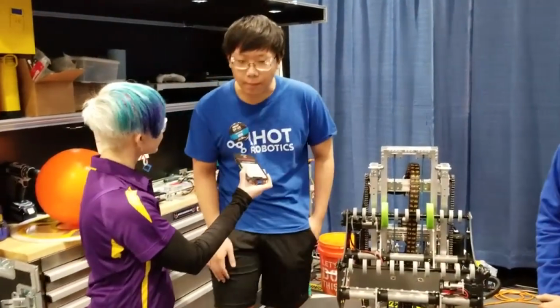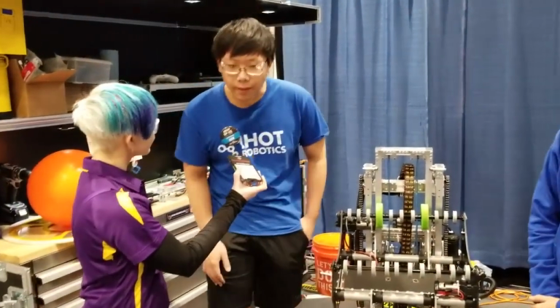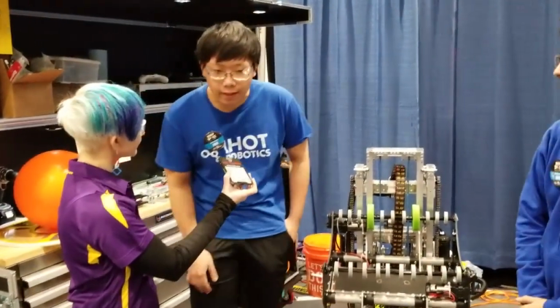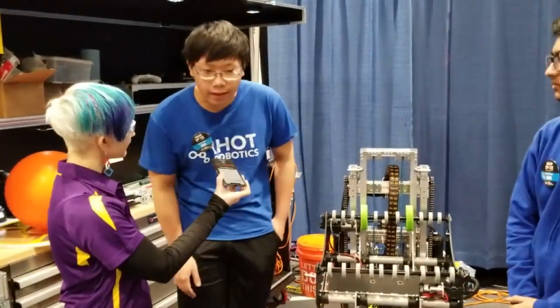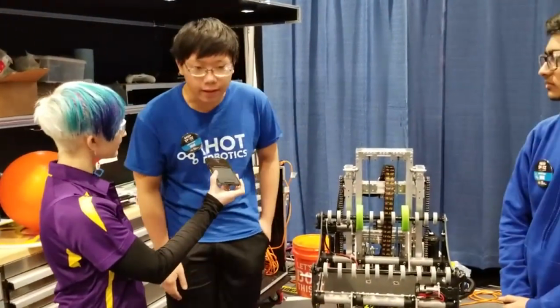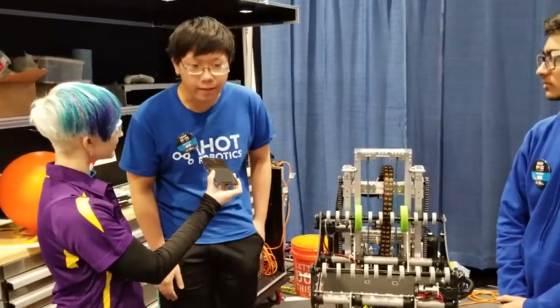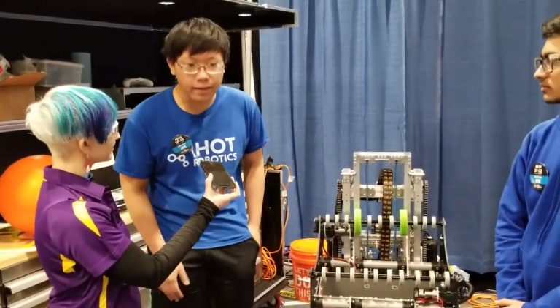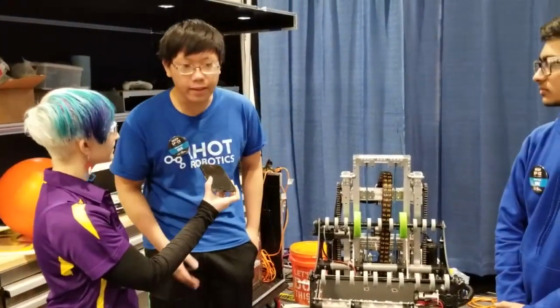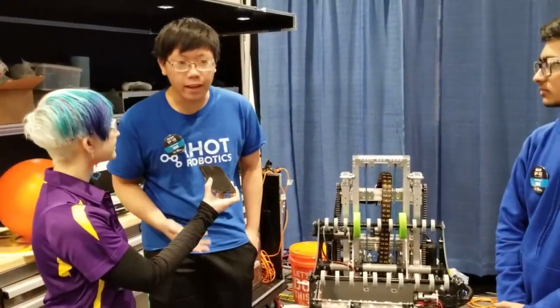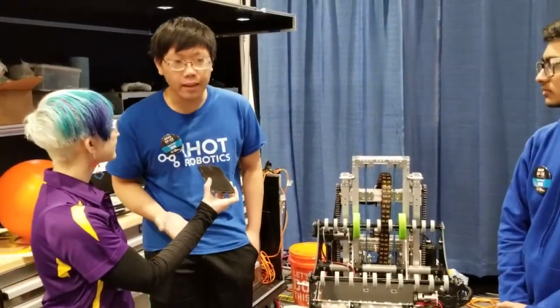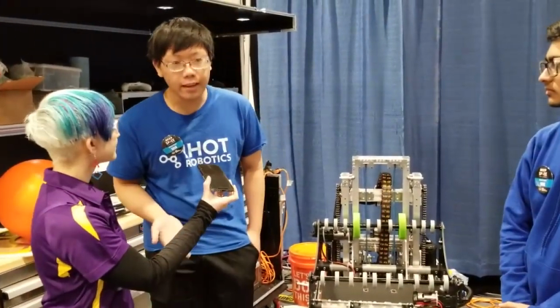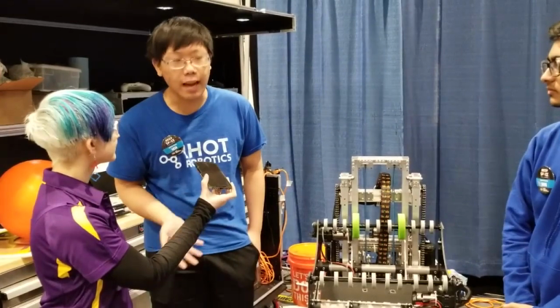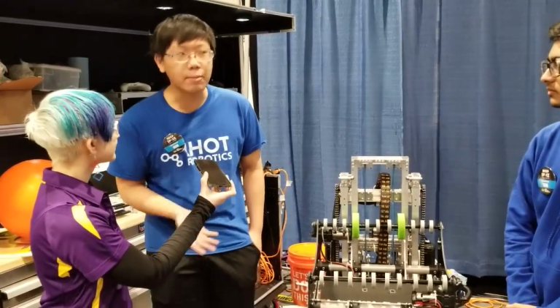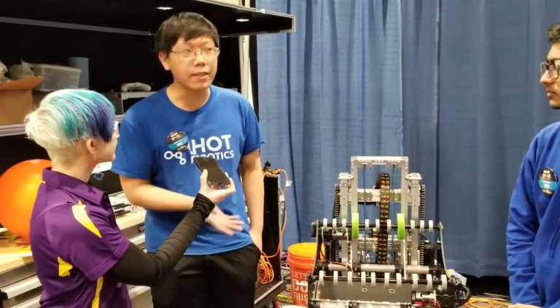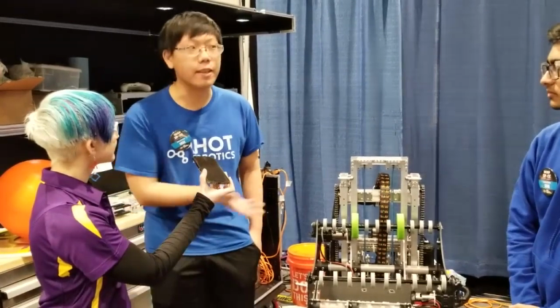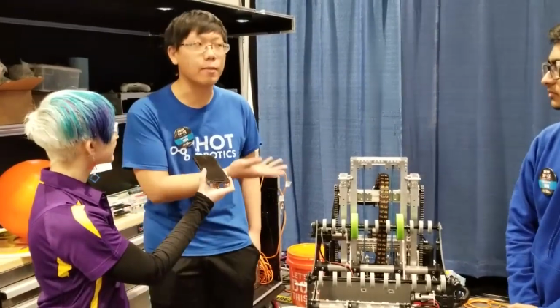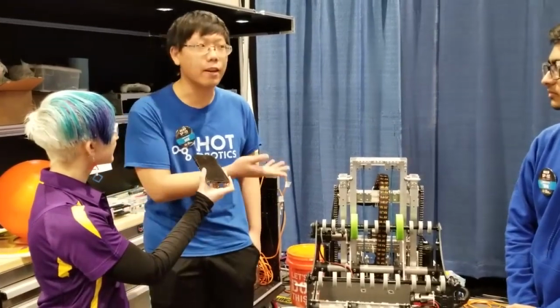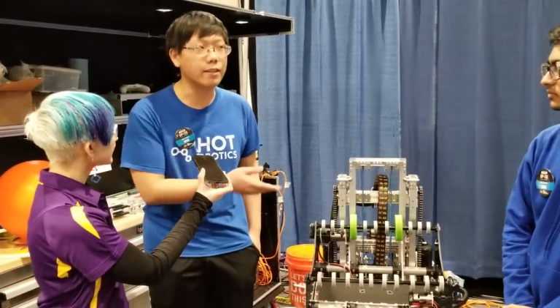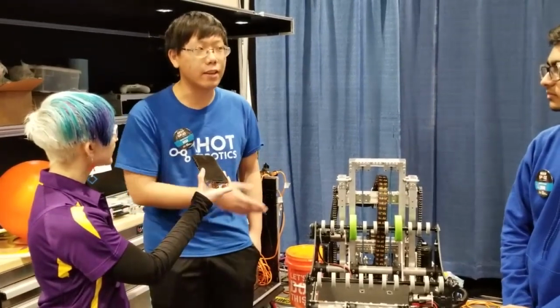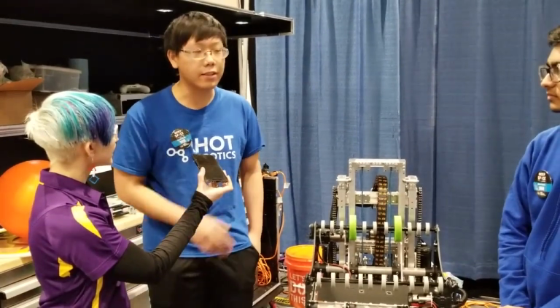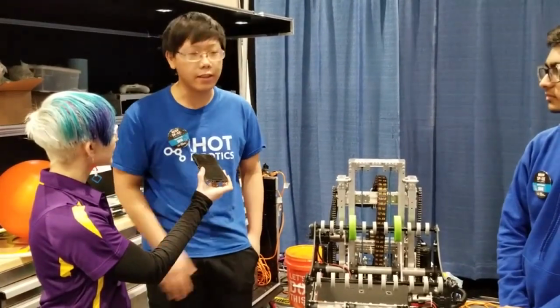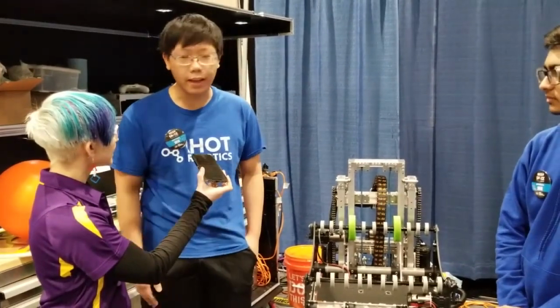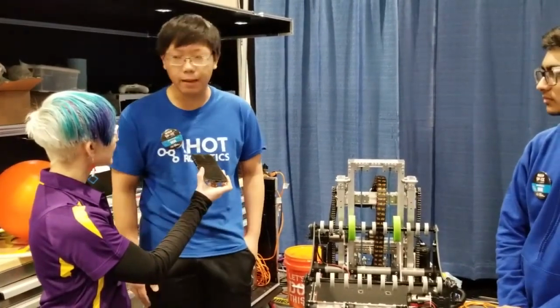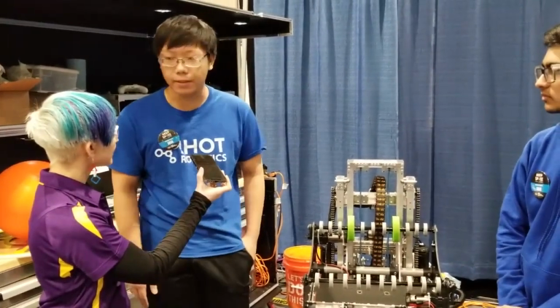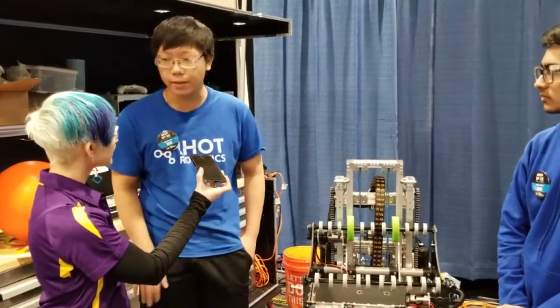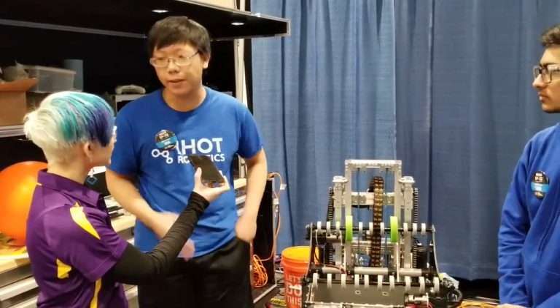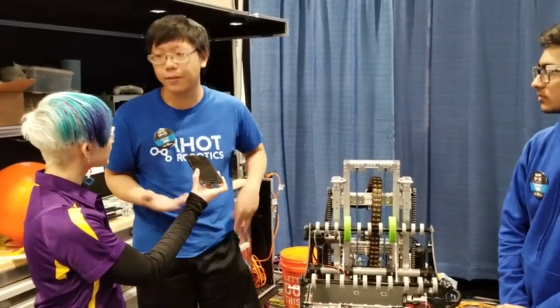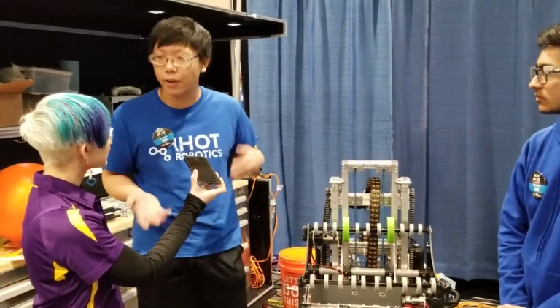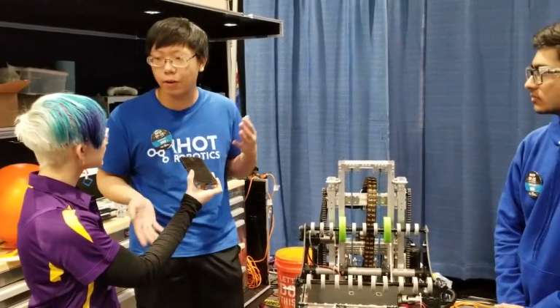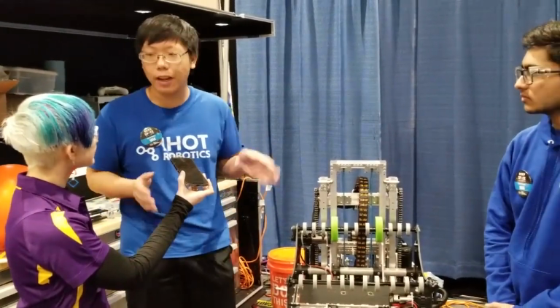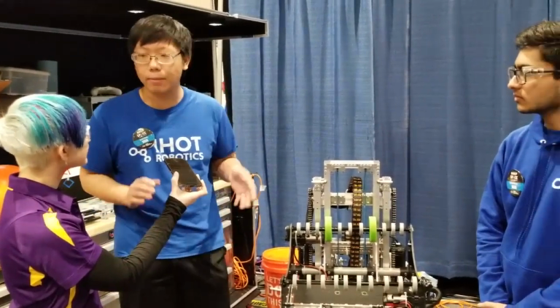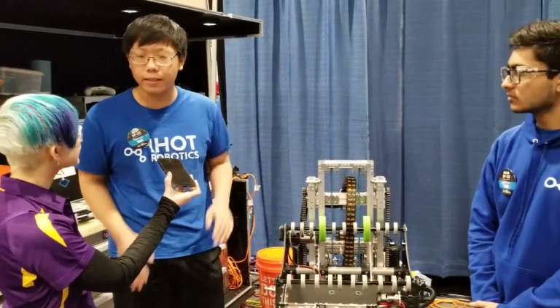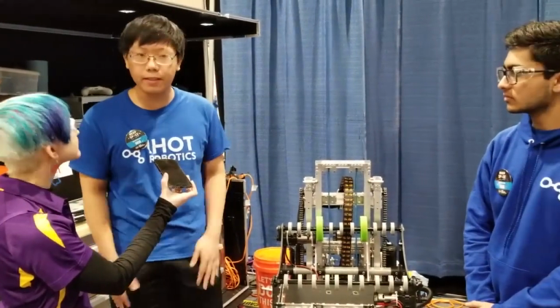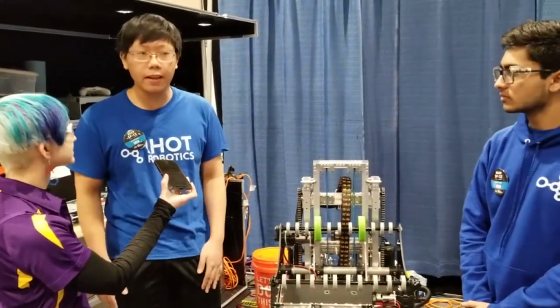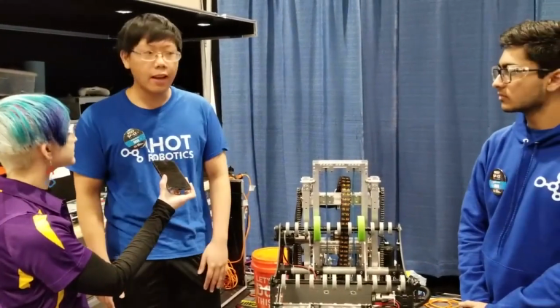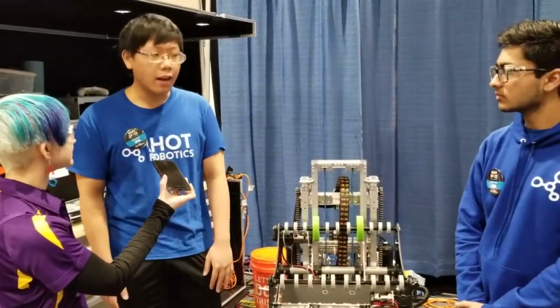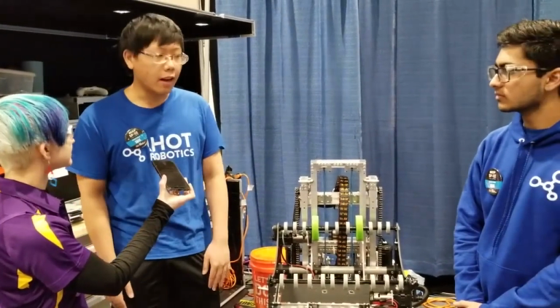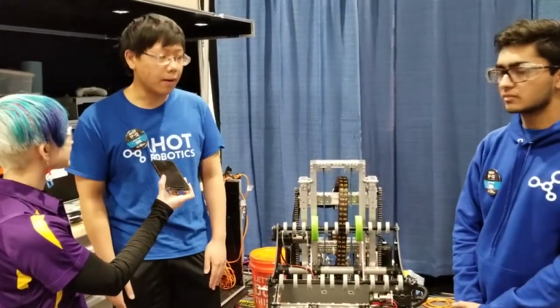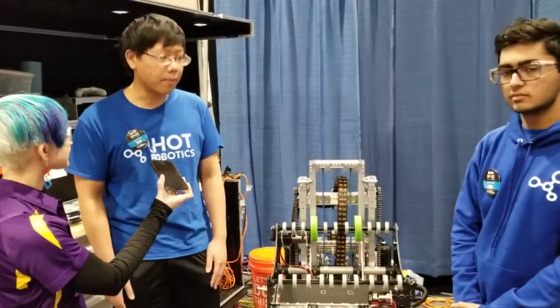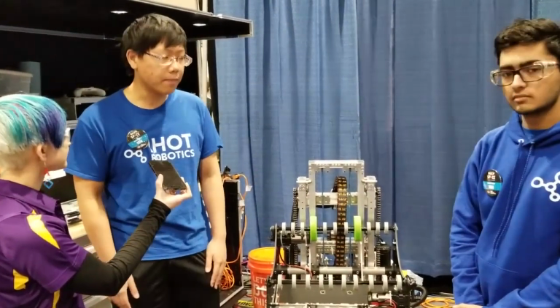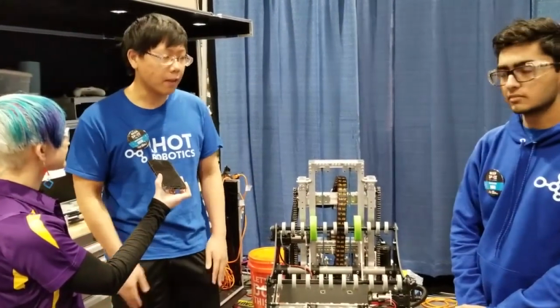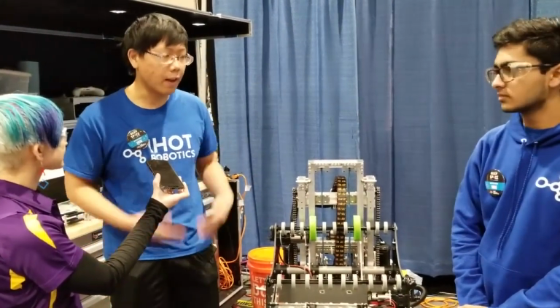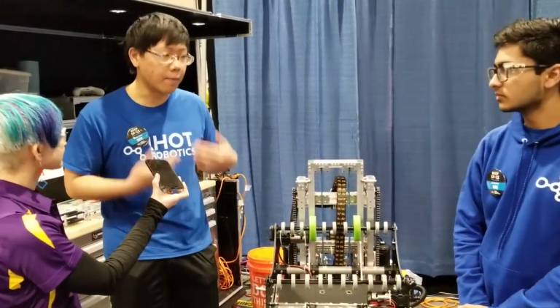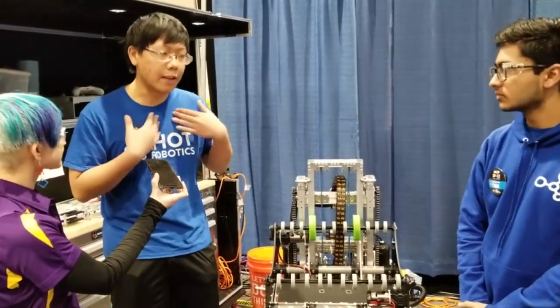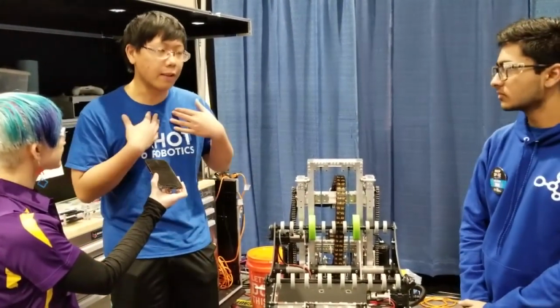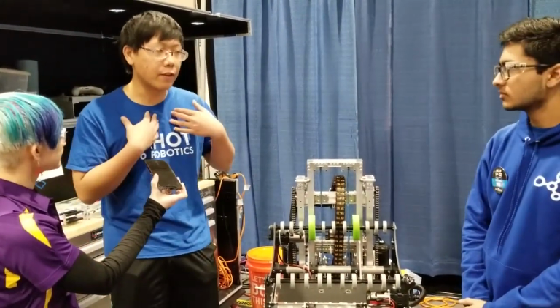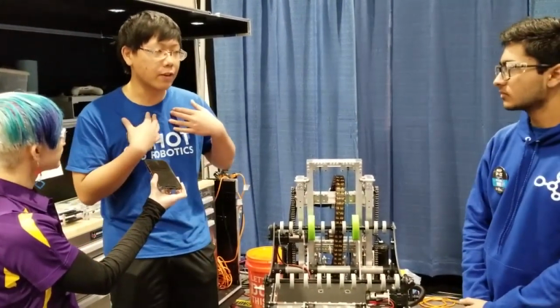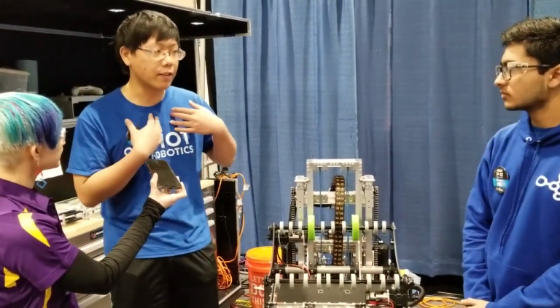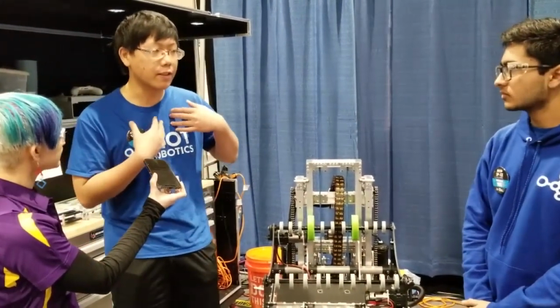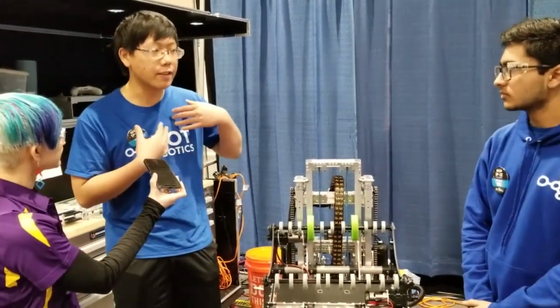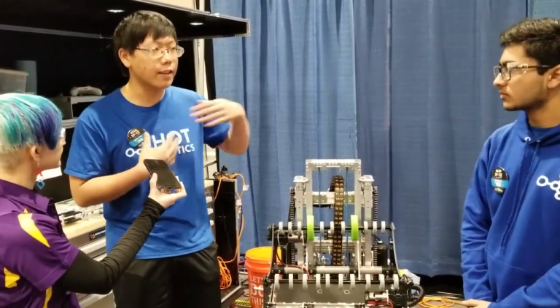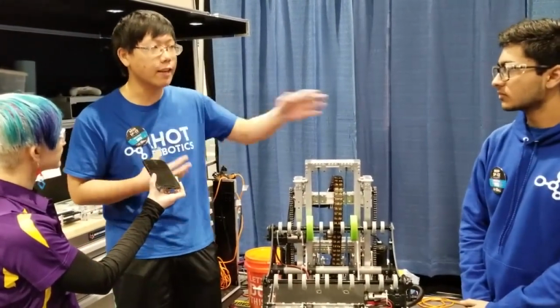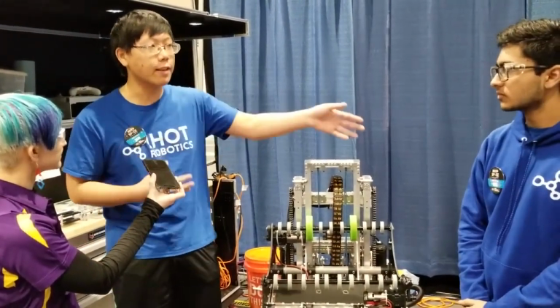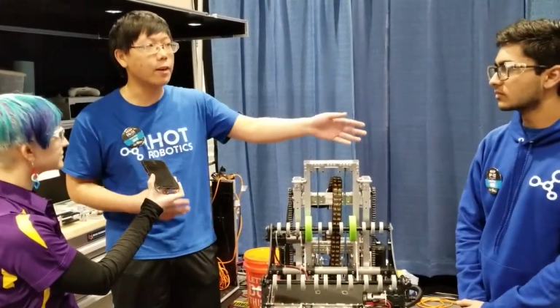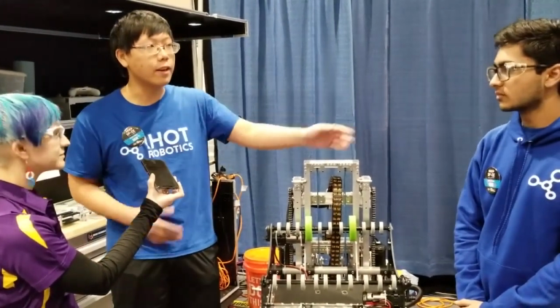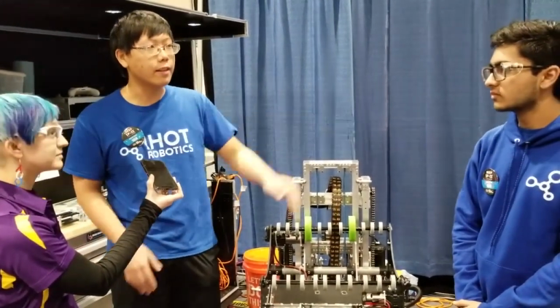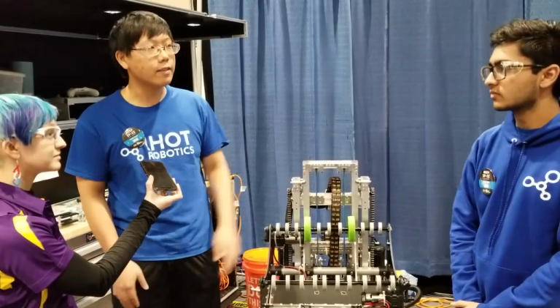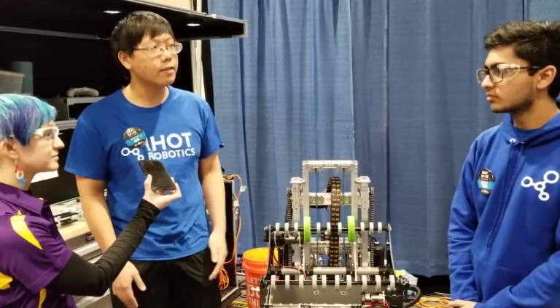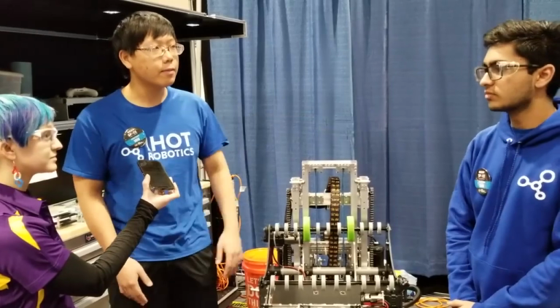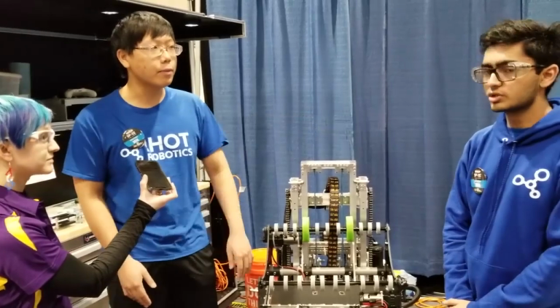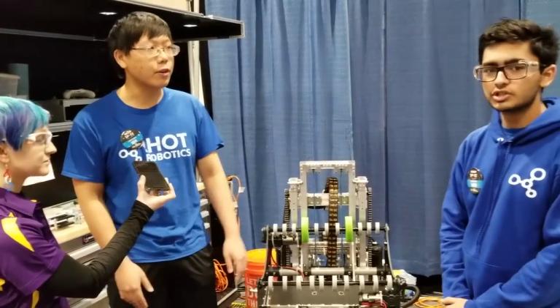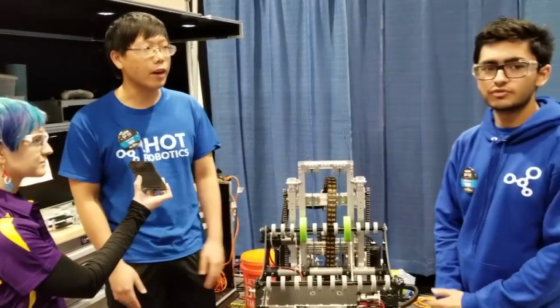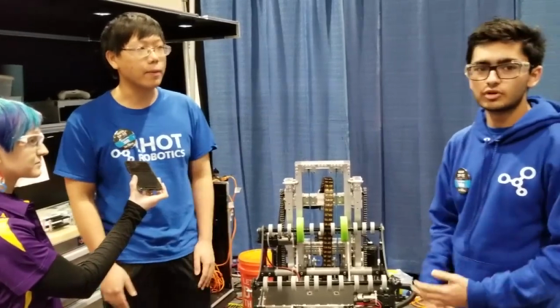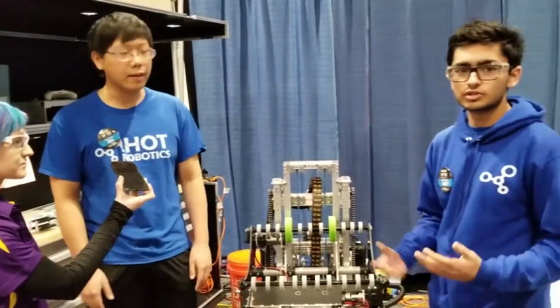I'm the captain and Monit's also the captain — we're co-captains. I mainly focus on design and Monit on programming.